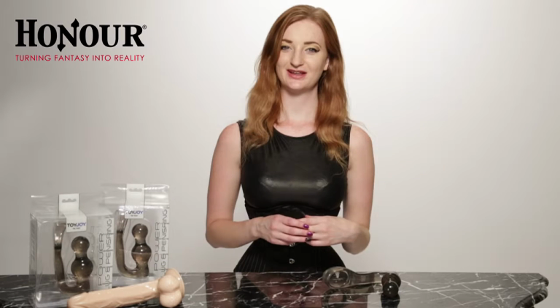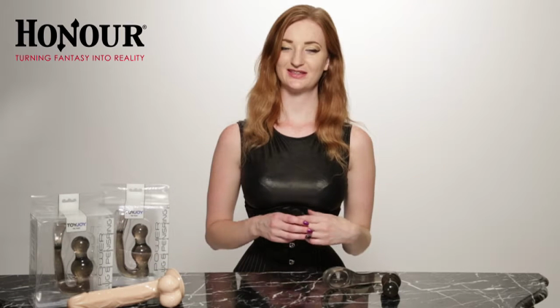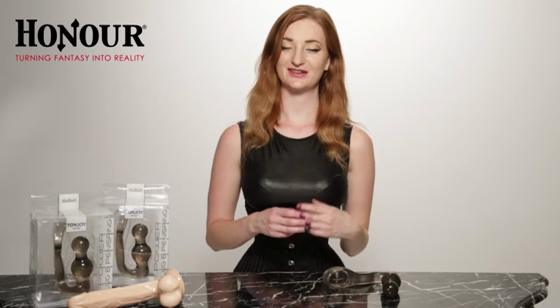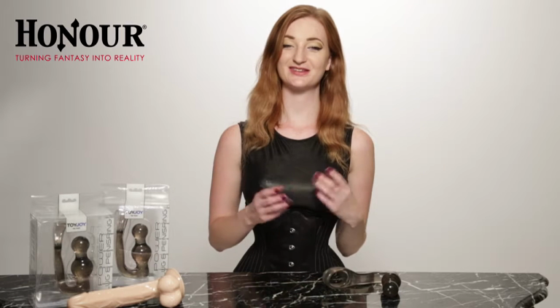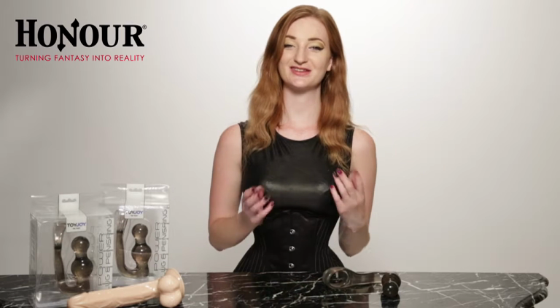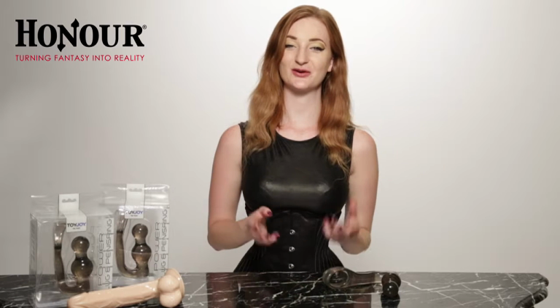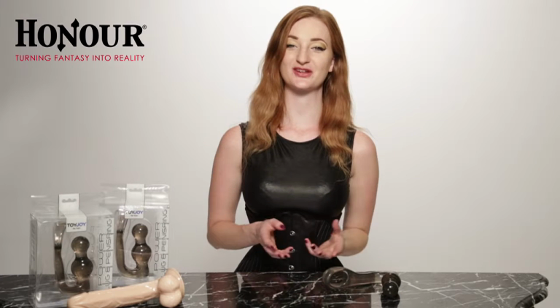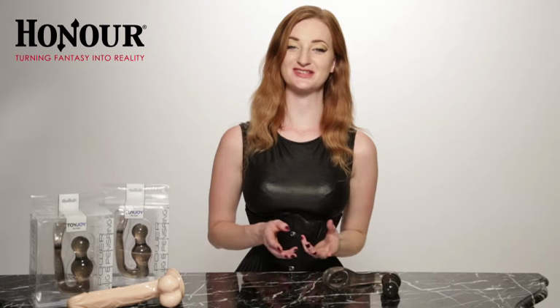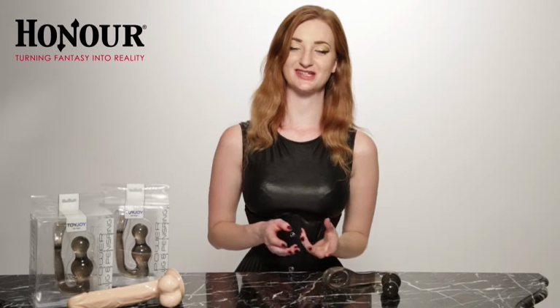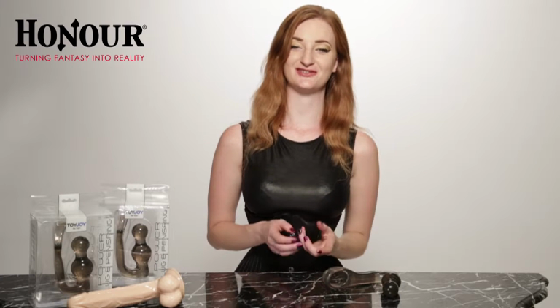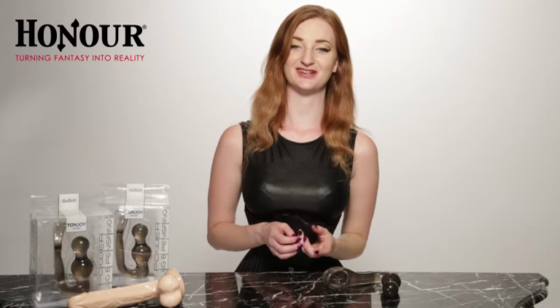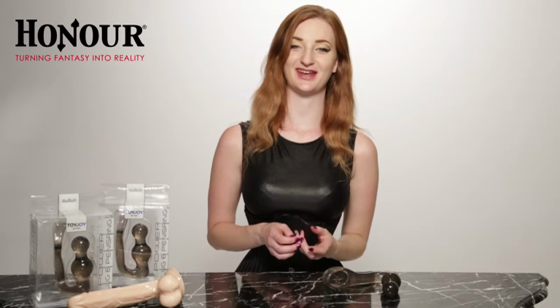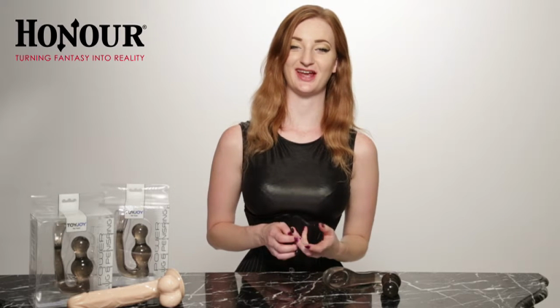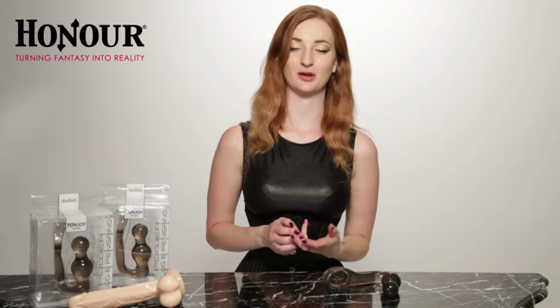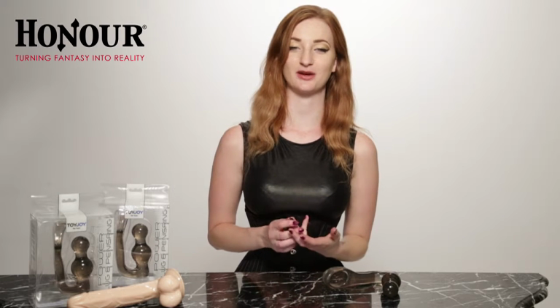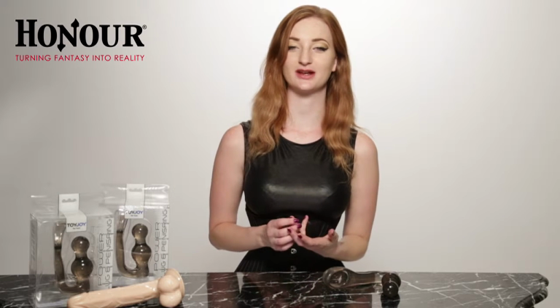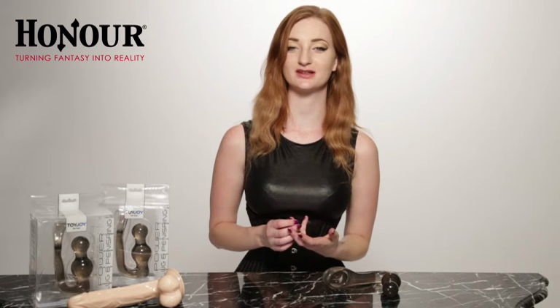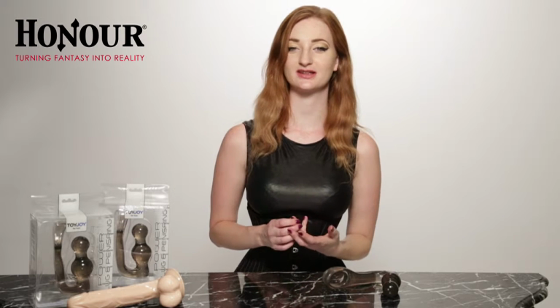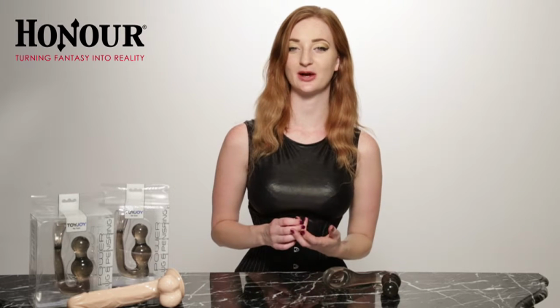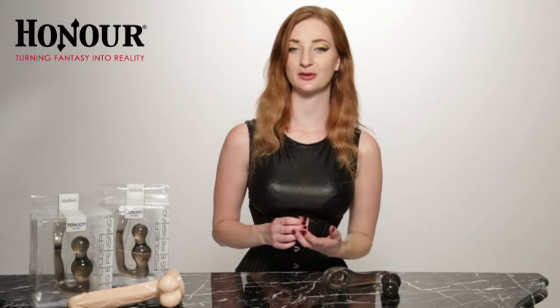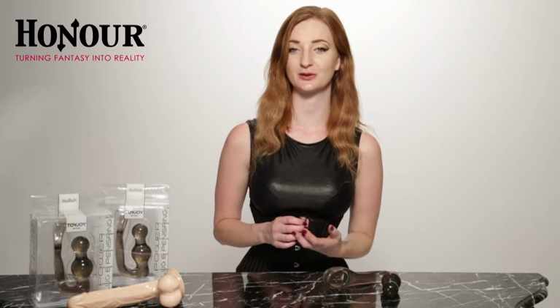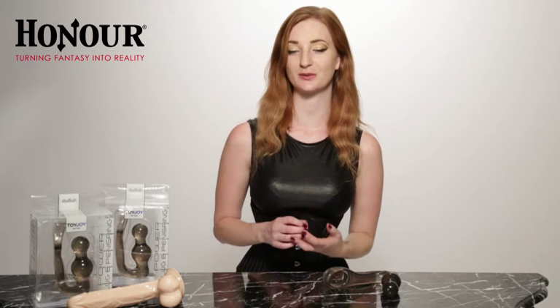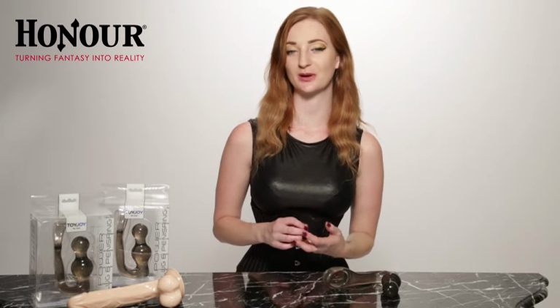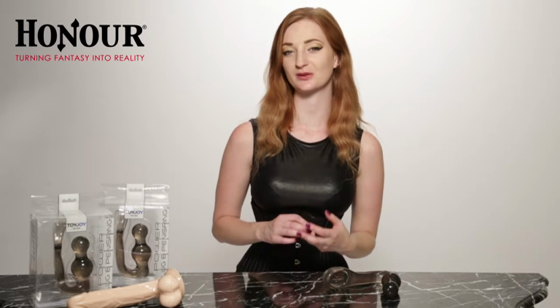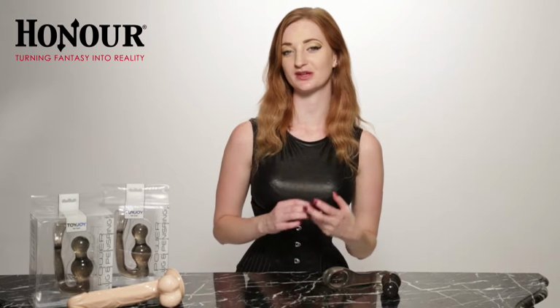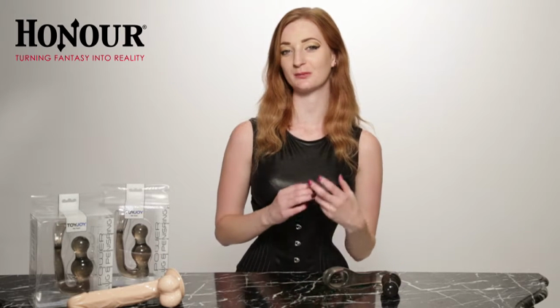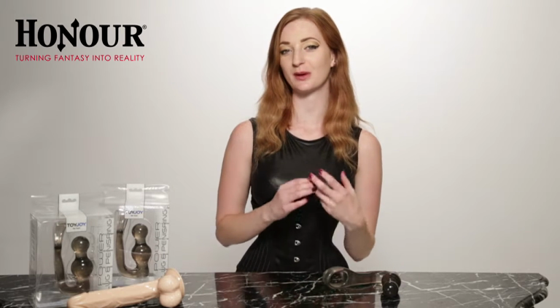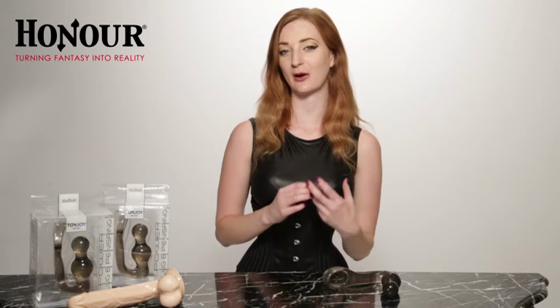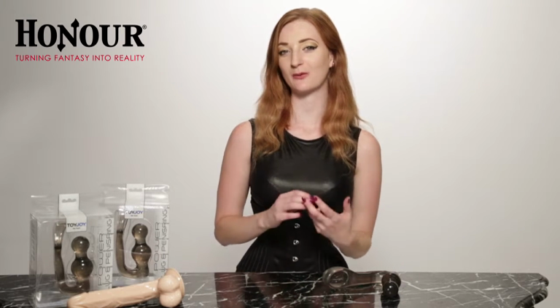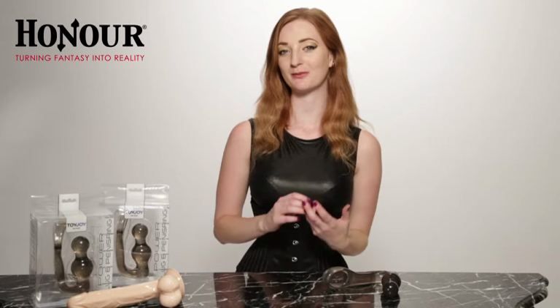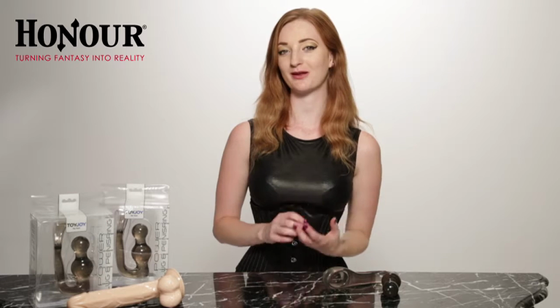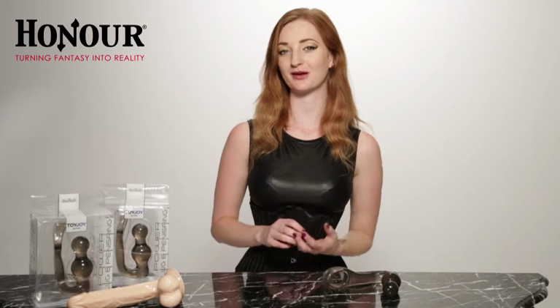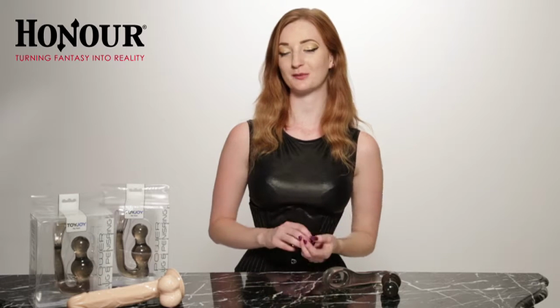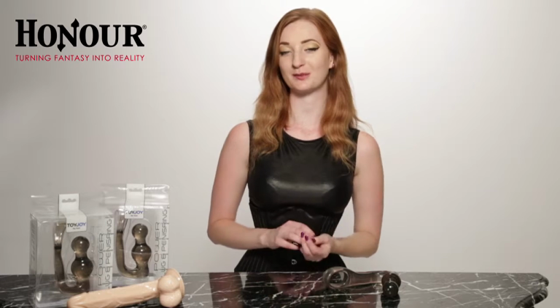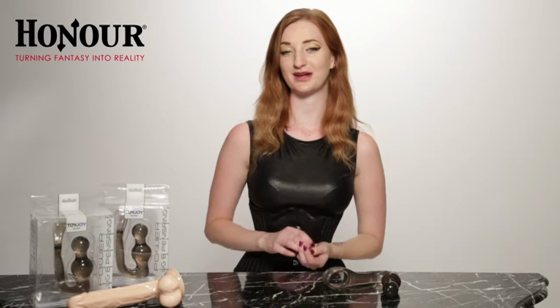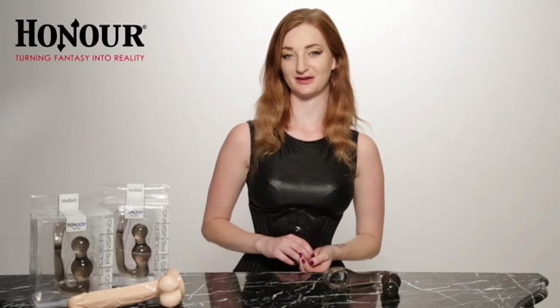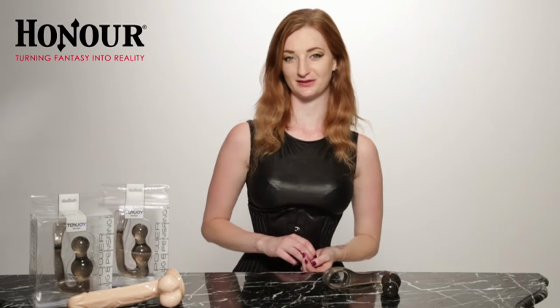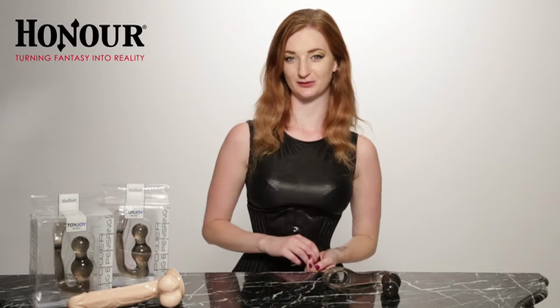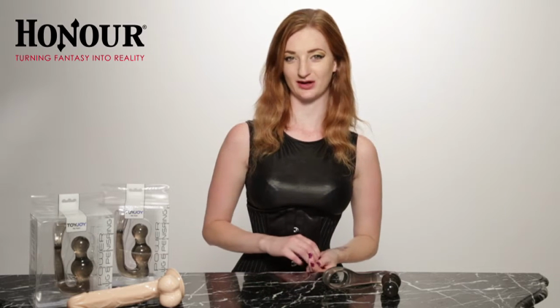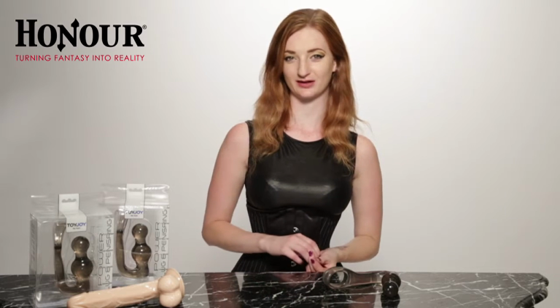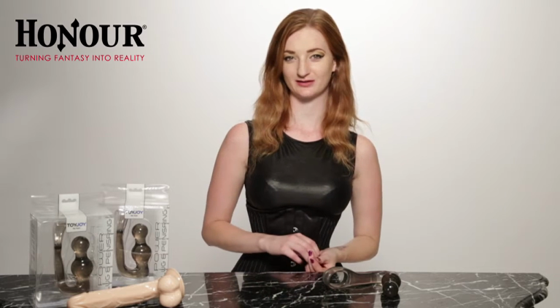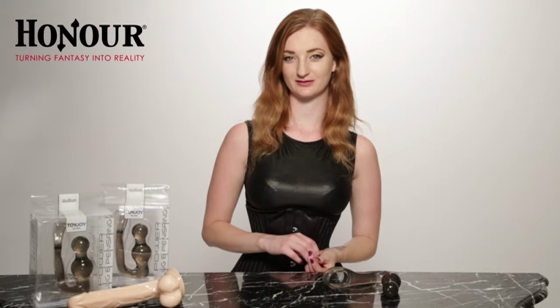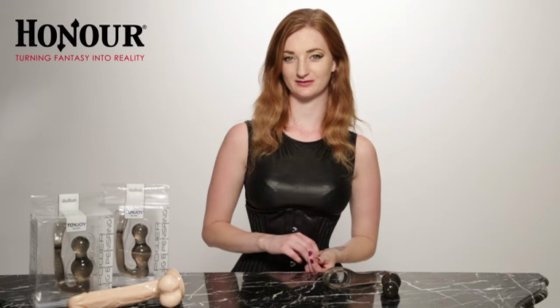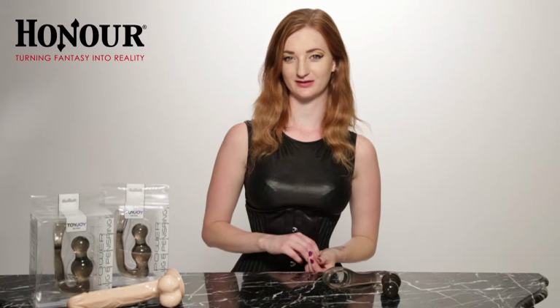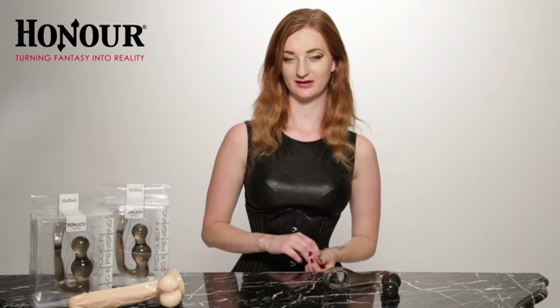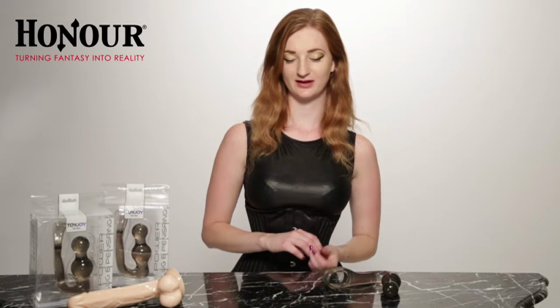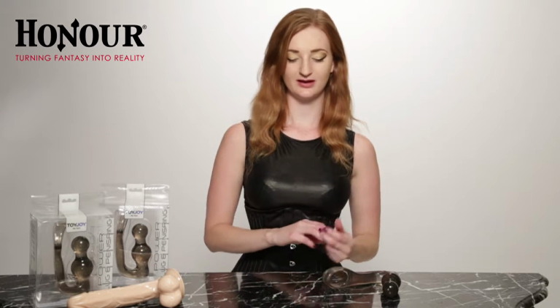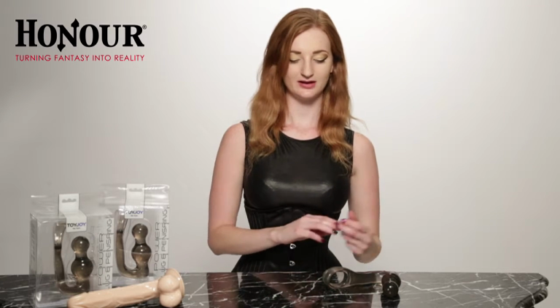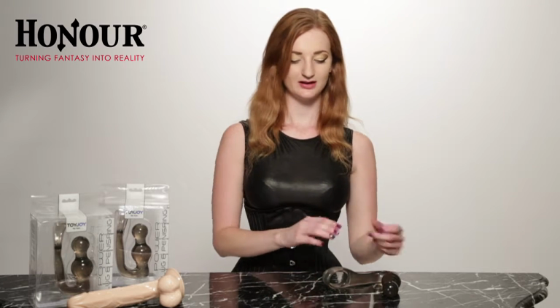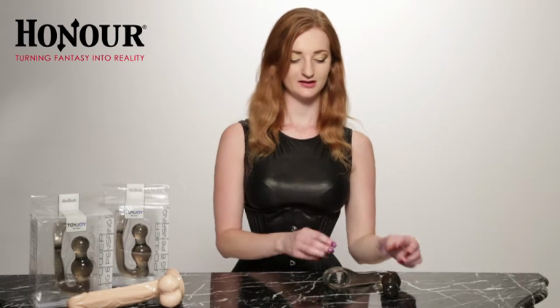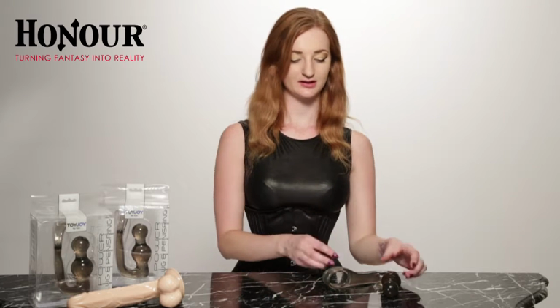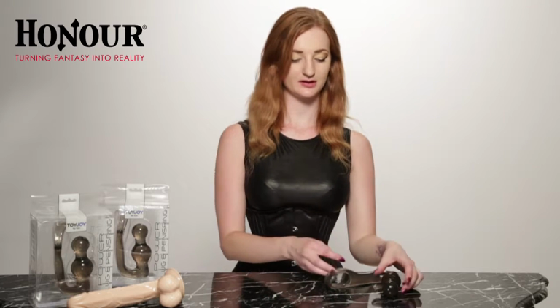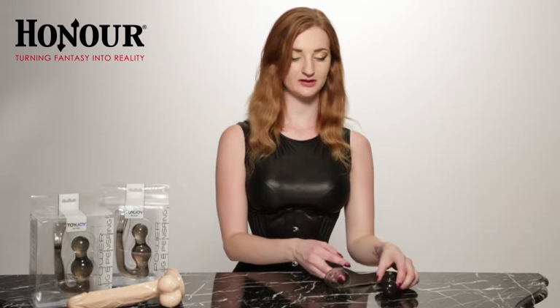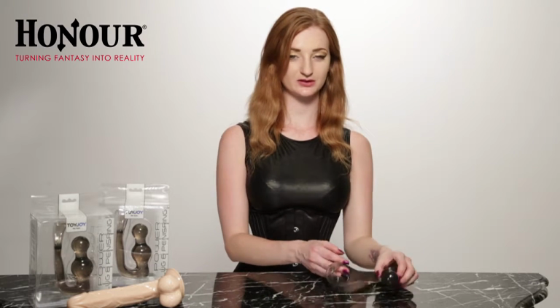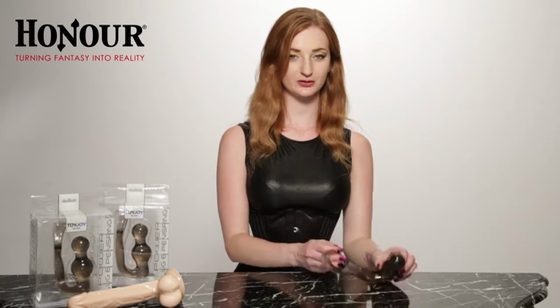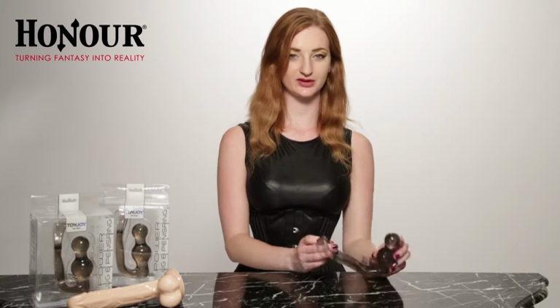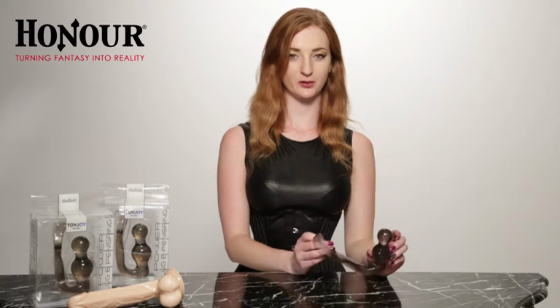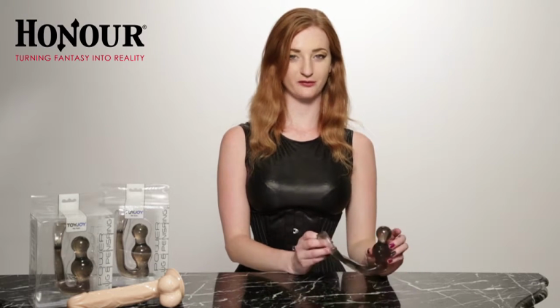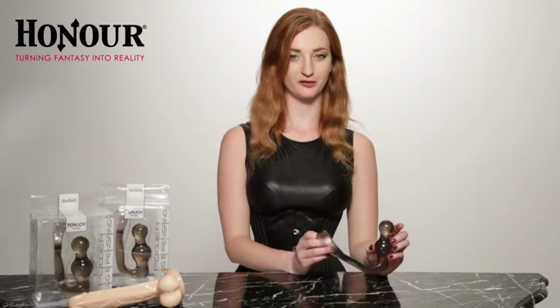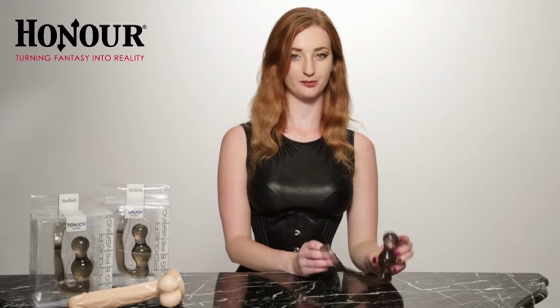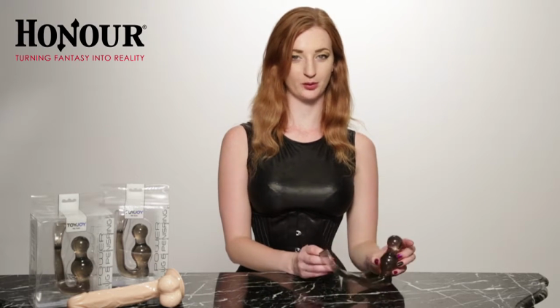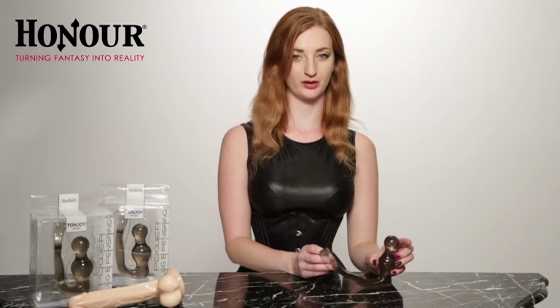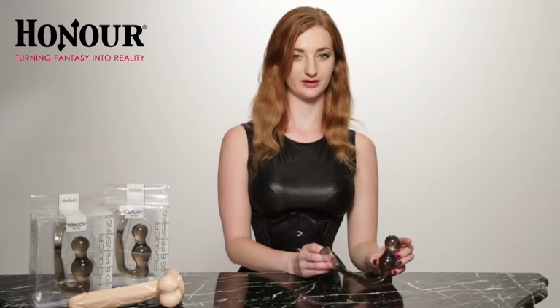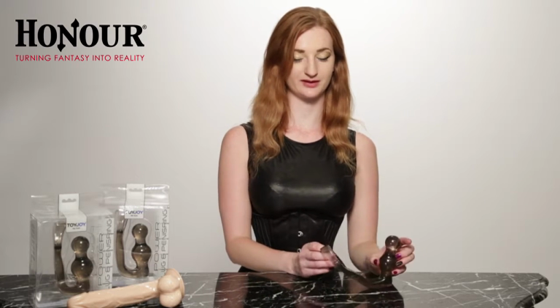This is Olna TV and I'm here to tell you about the power plug and penis ring. This toy is one for the boys.